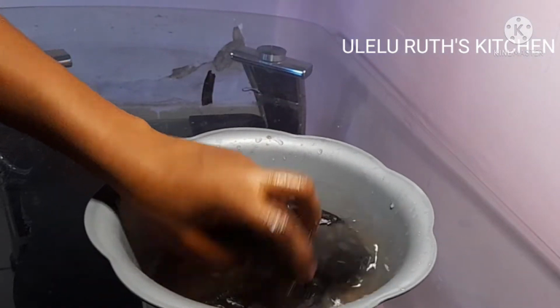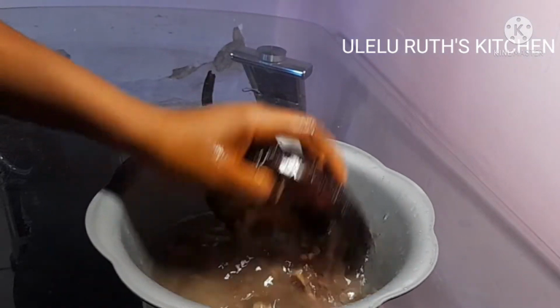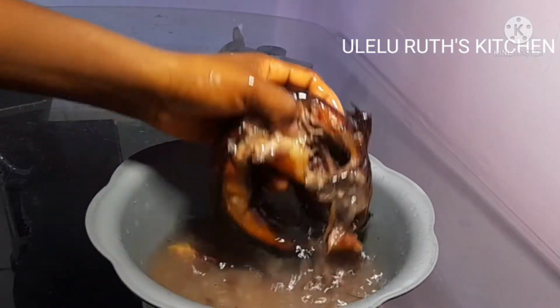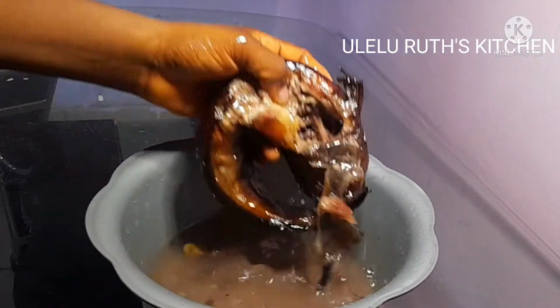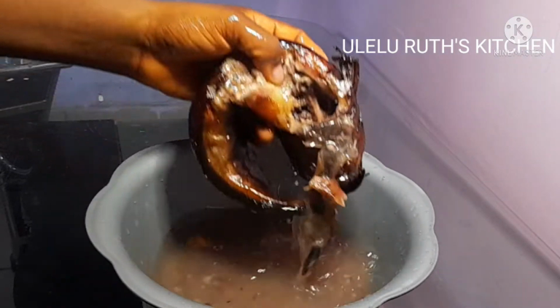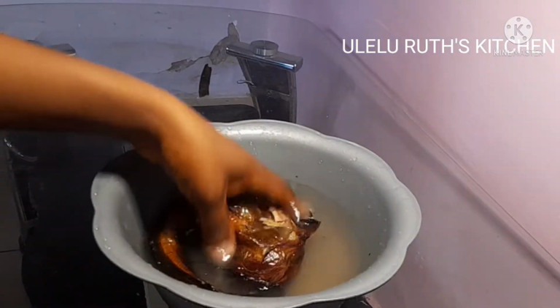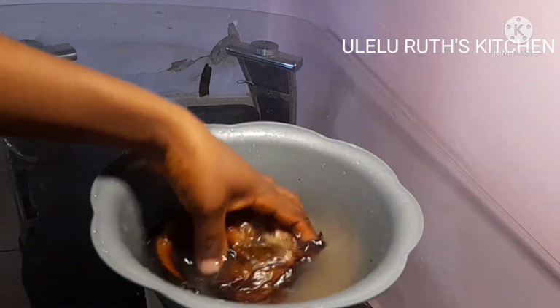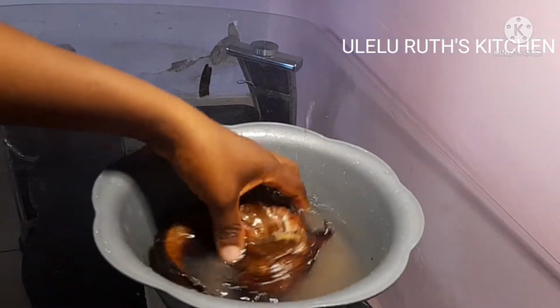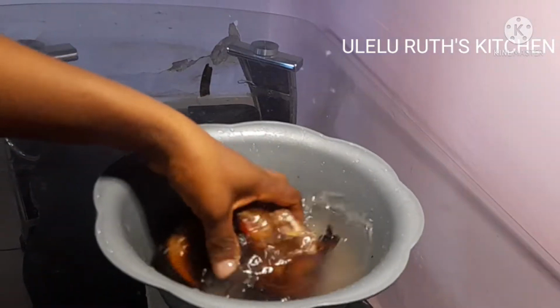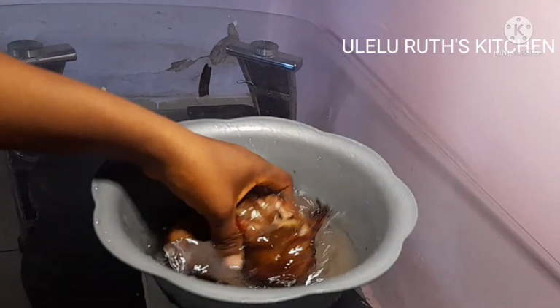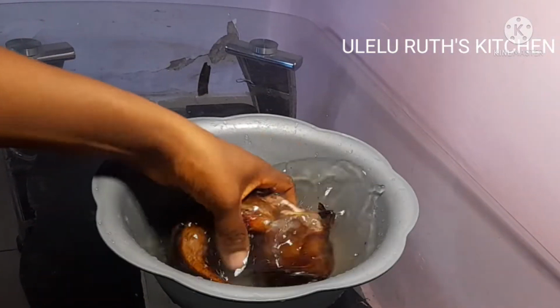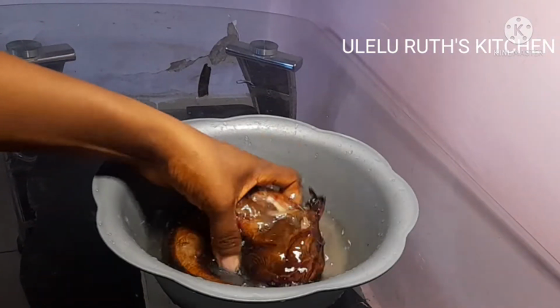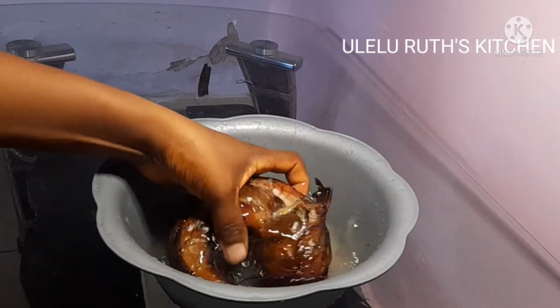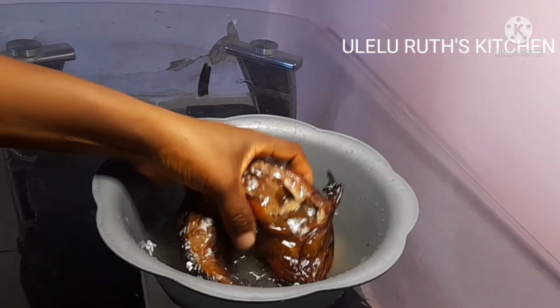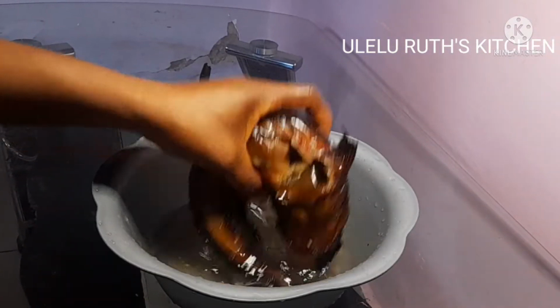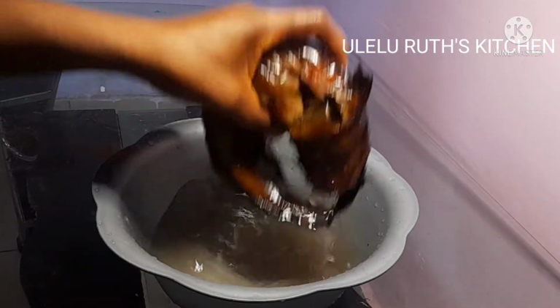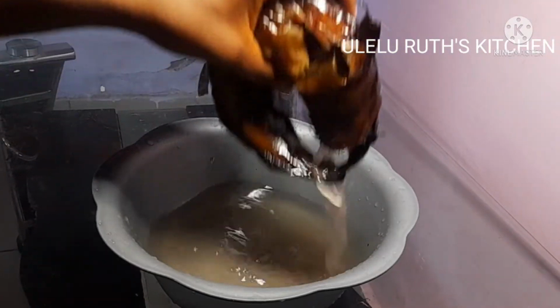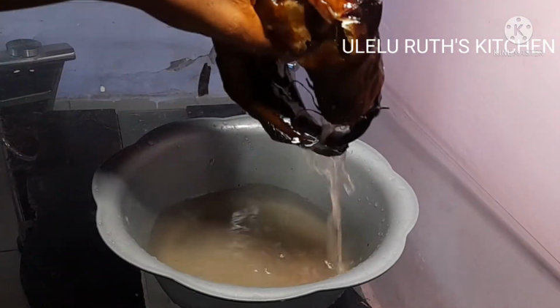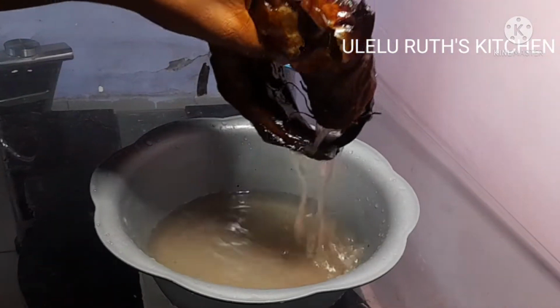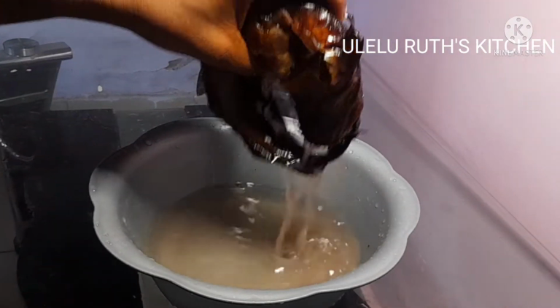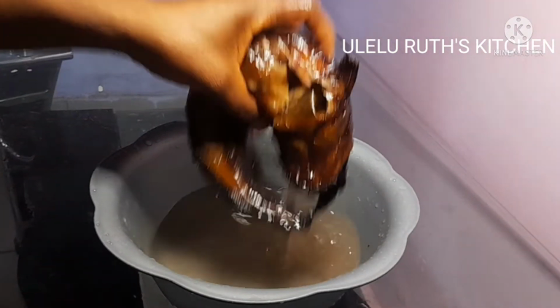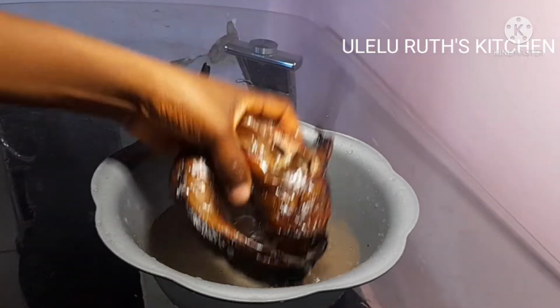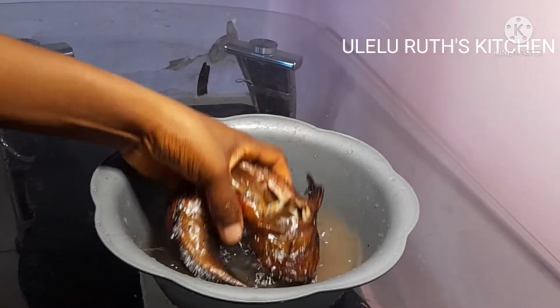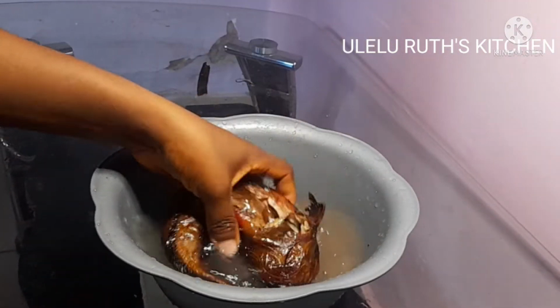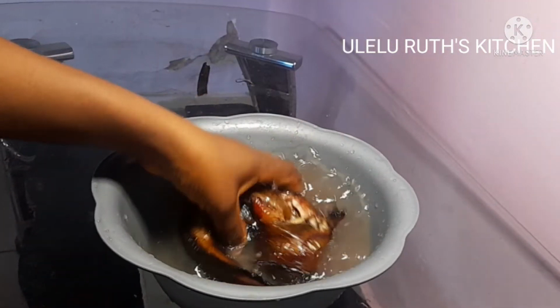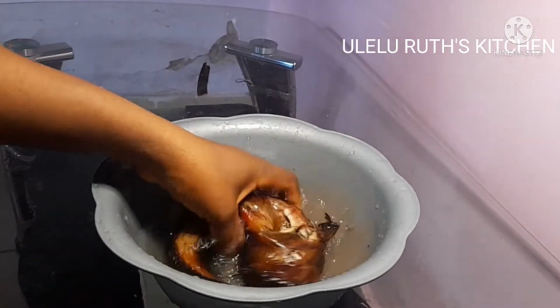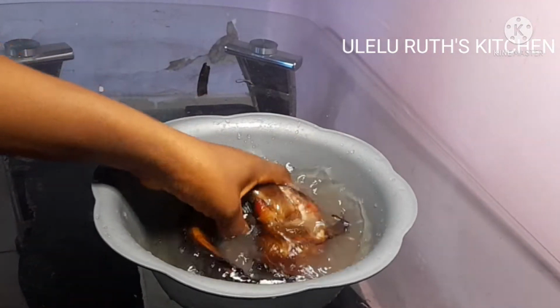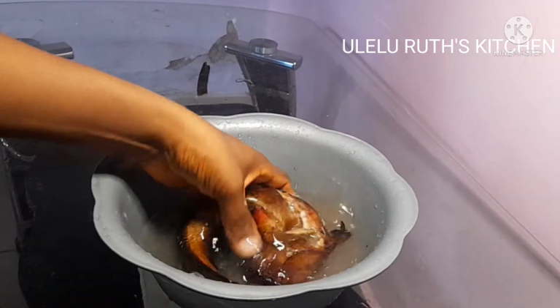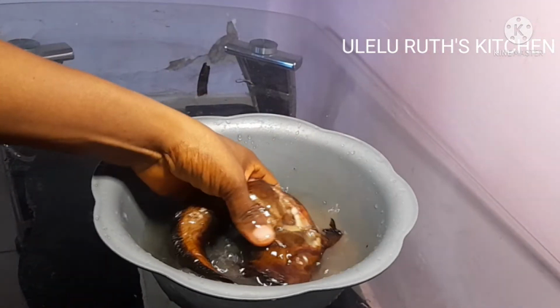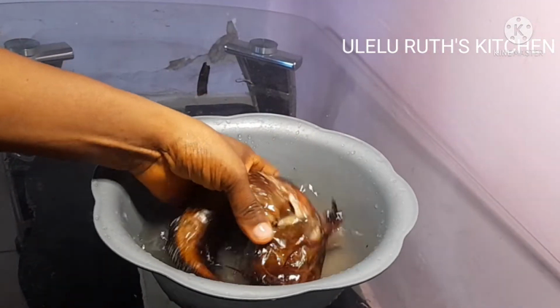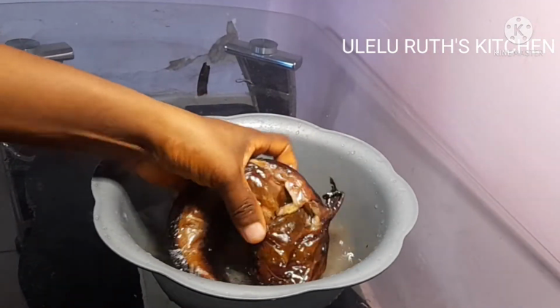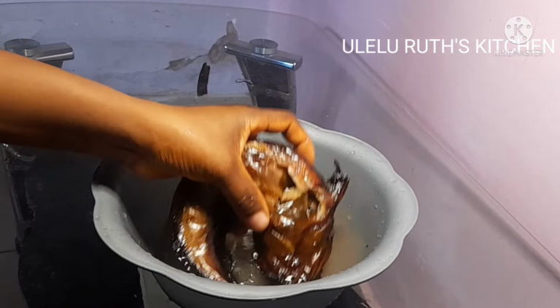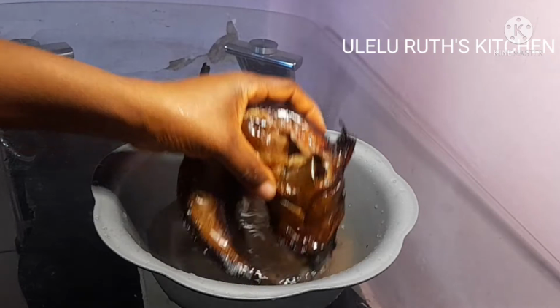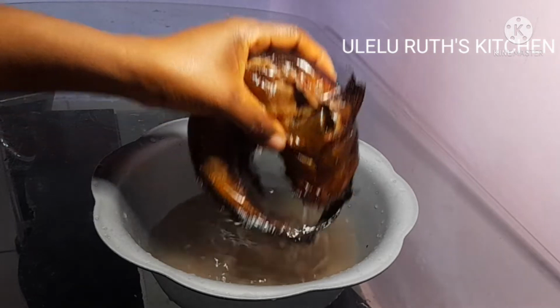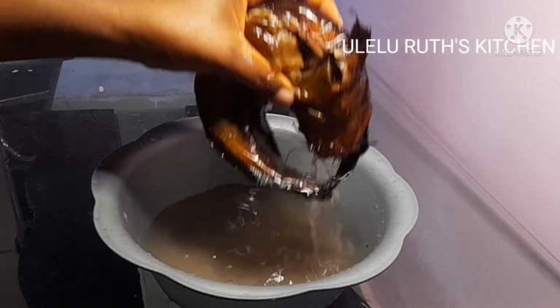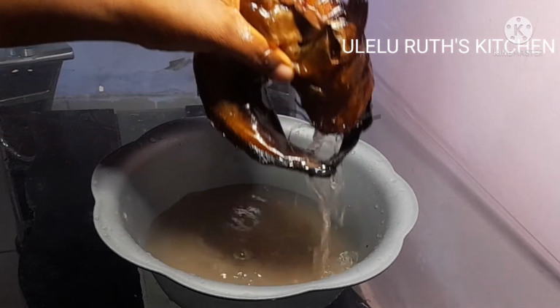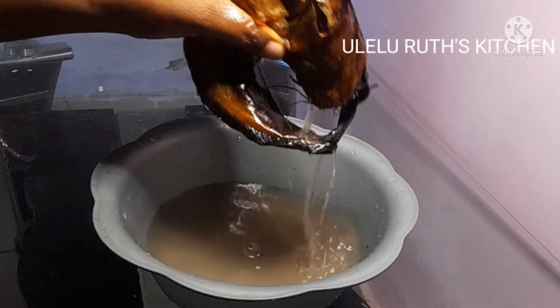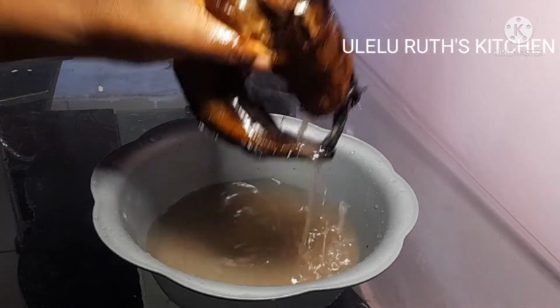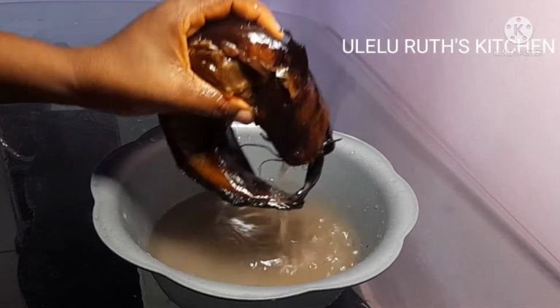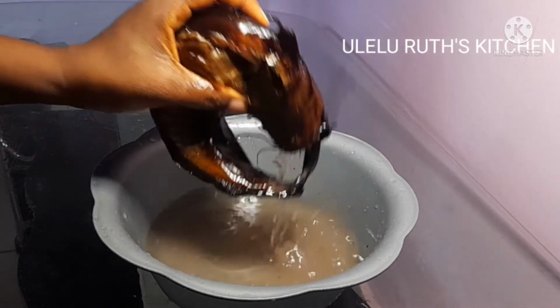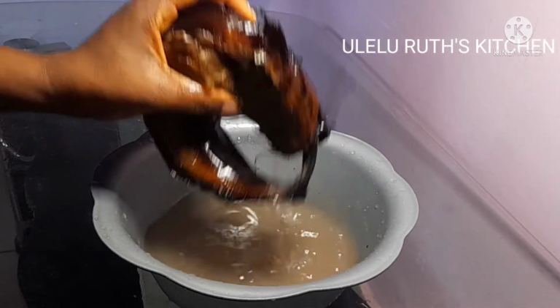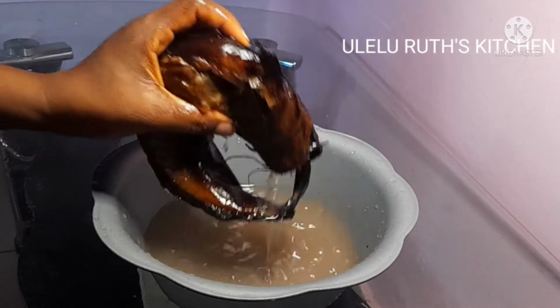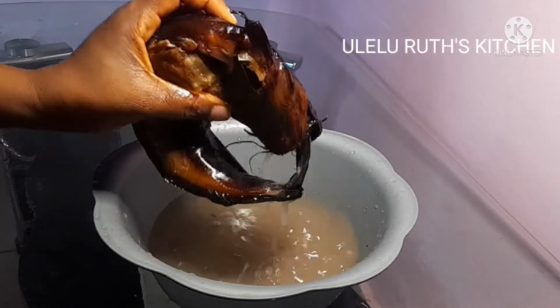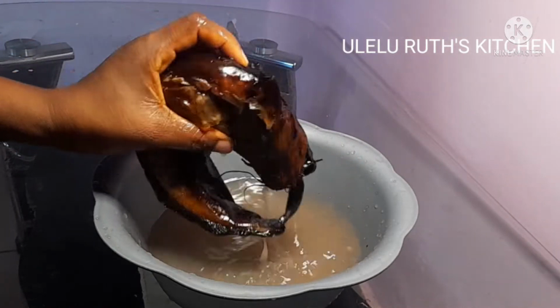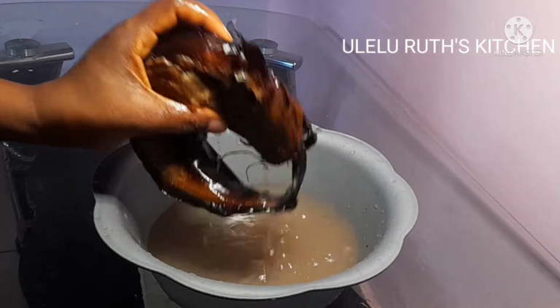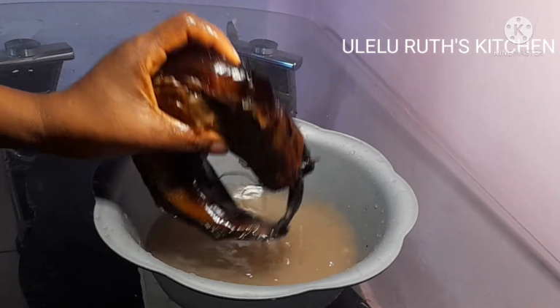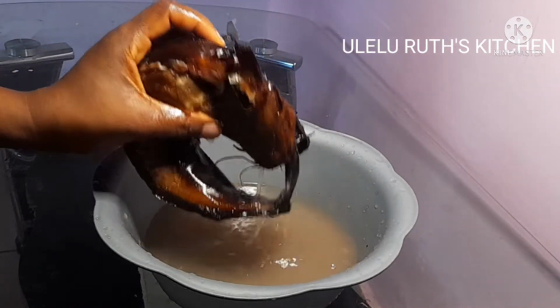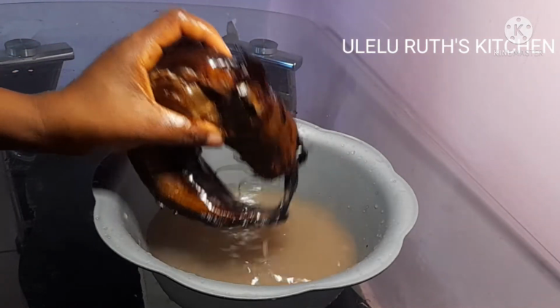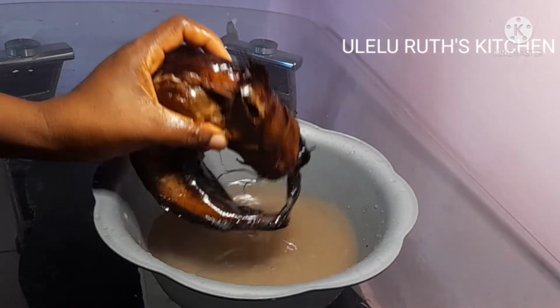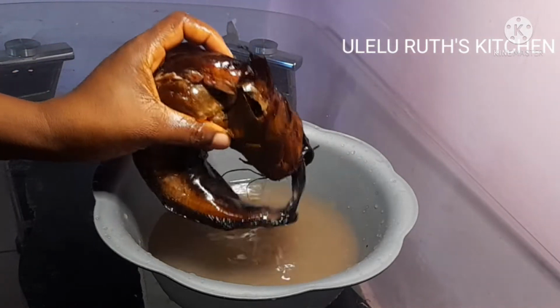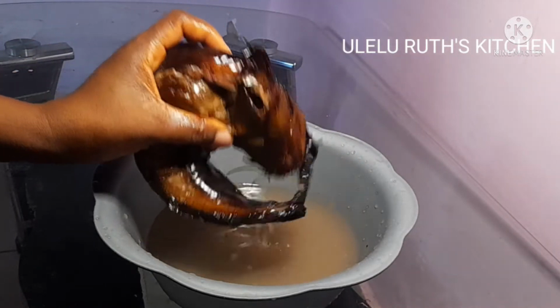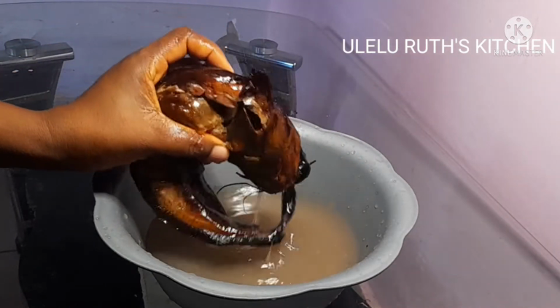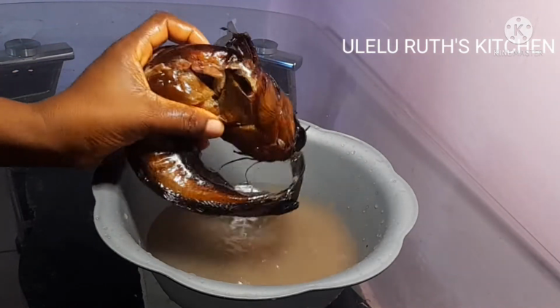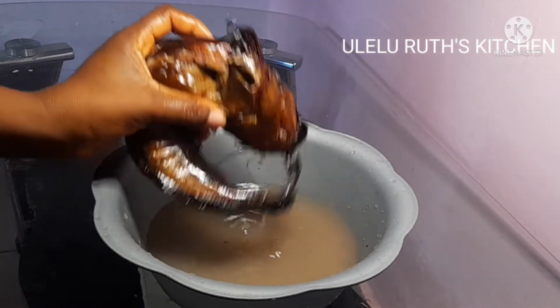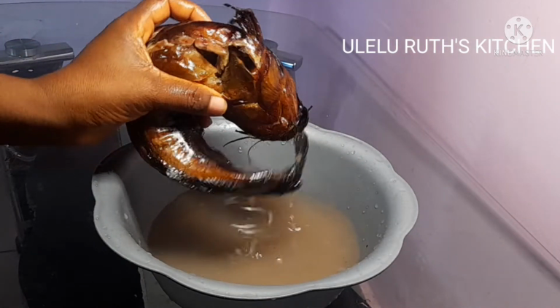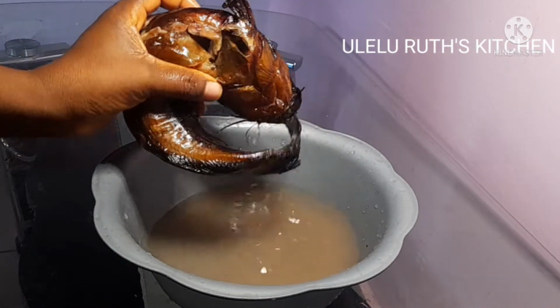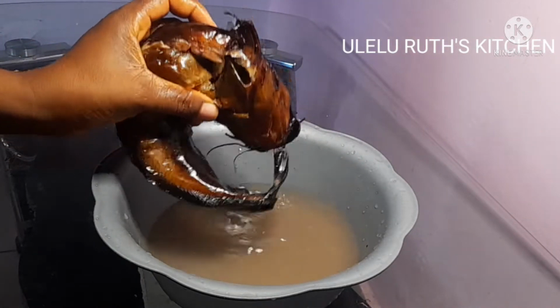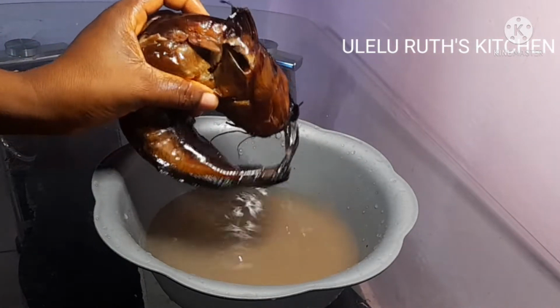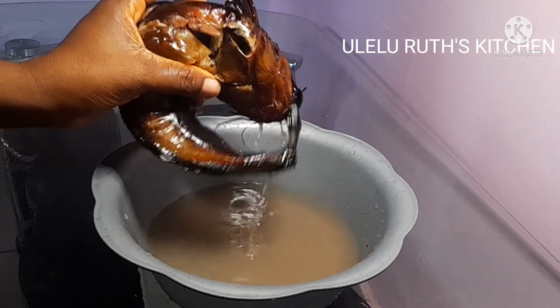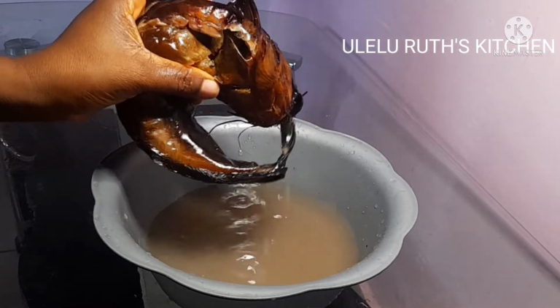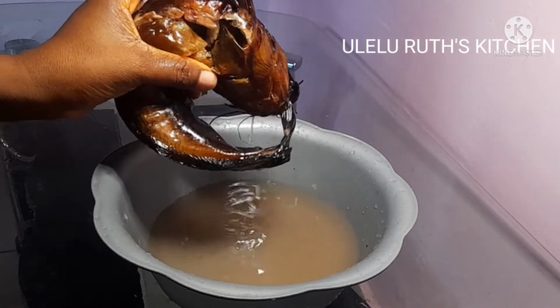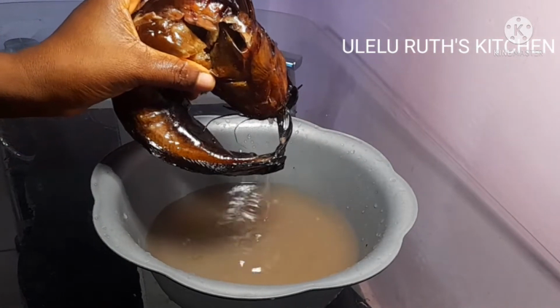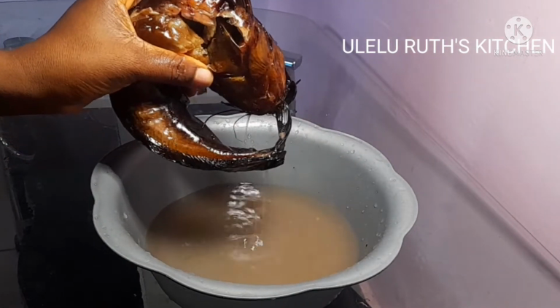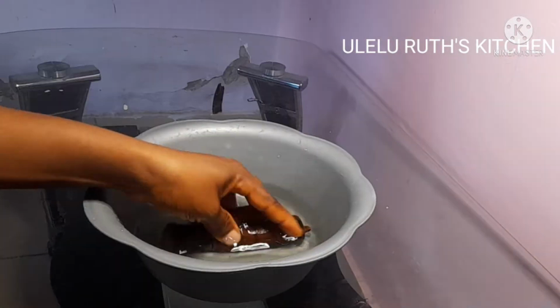I added a little salt to the water, and after washing it the first round and second round, it's ready.